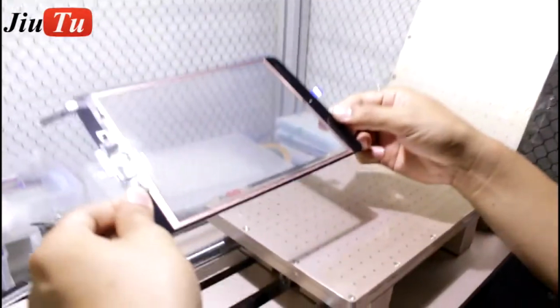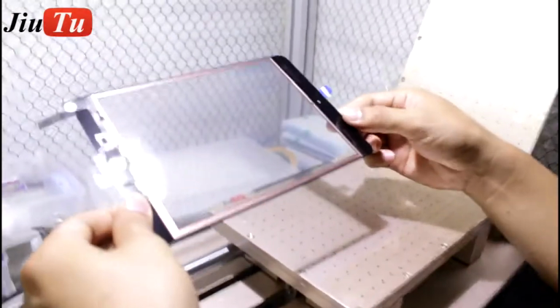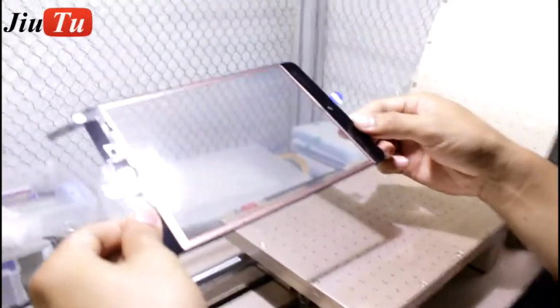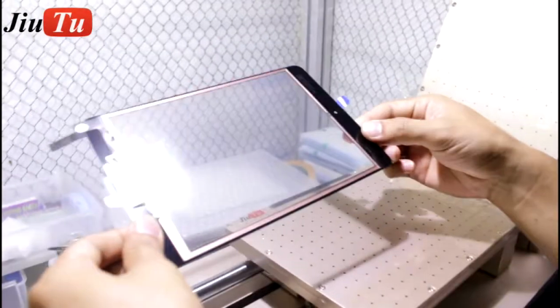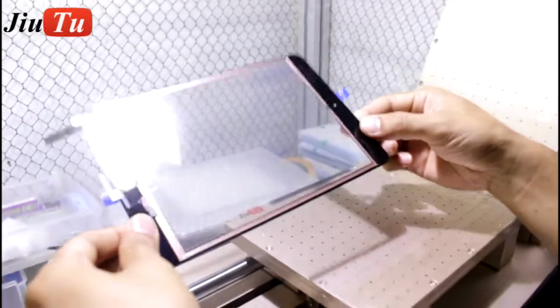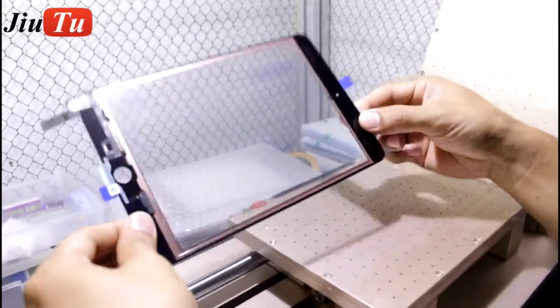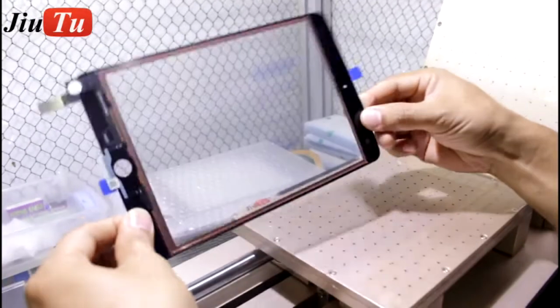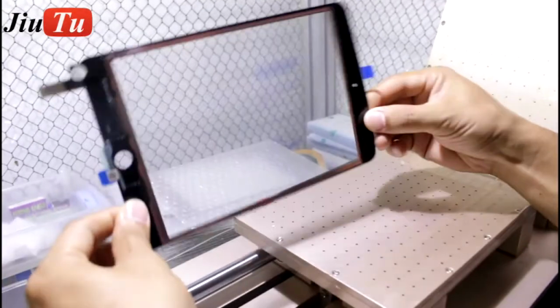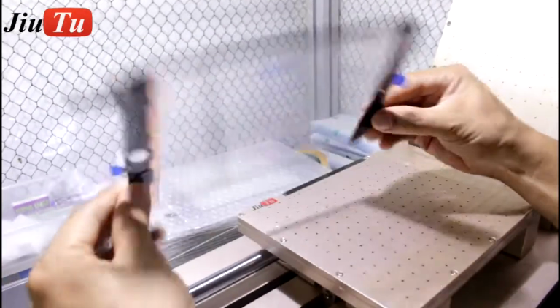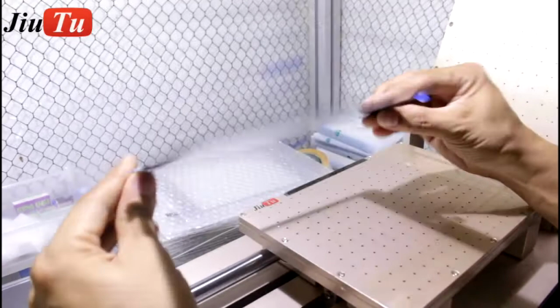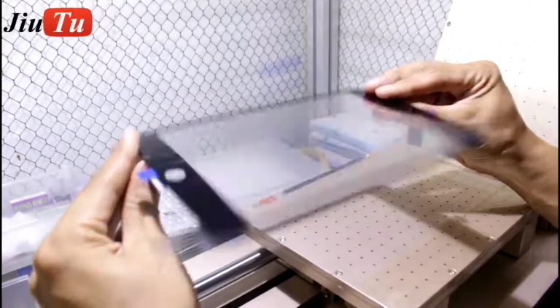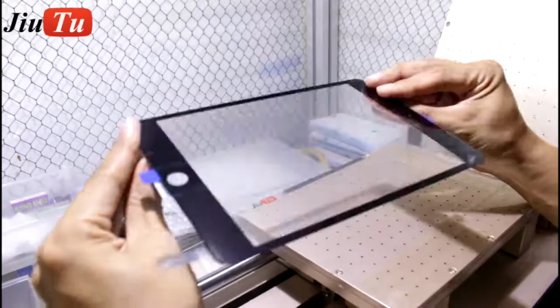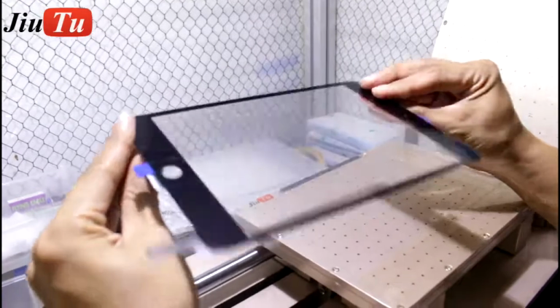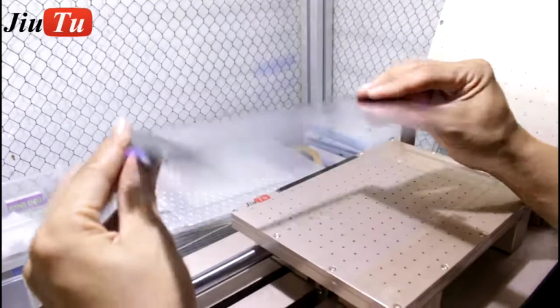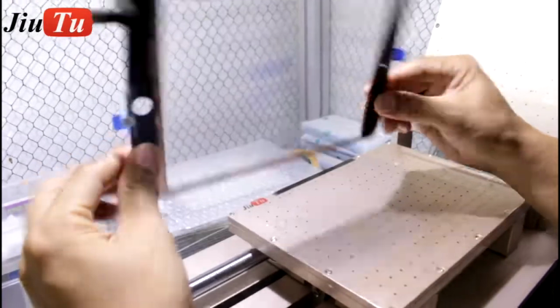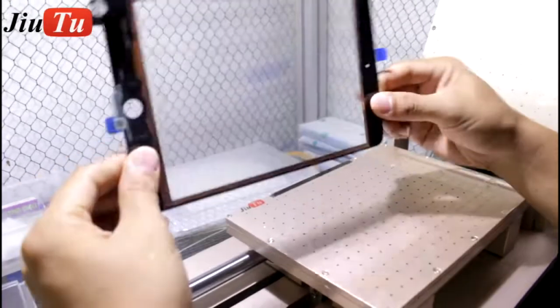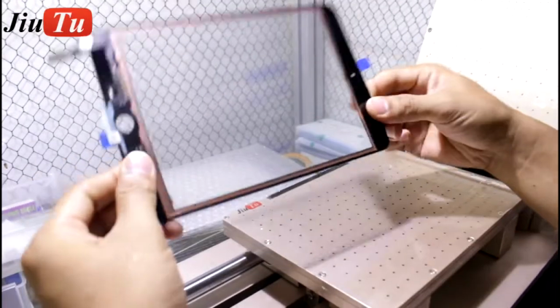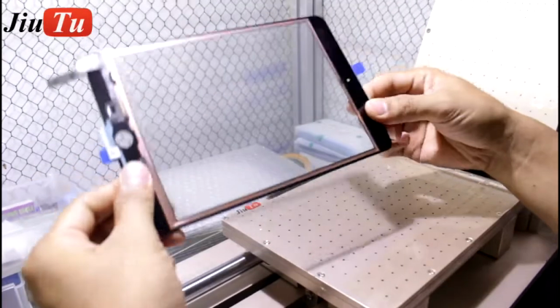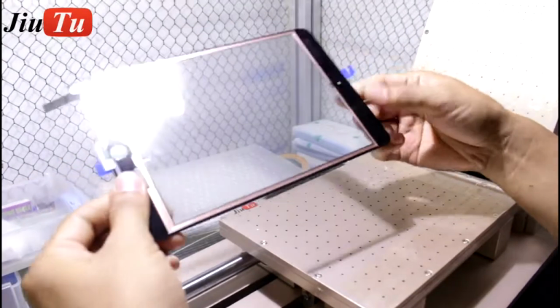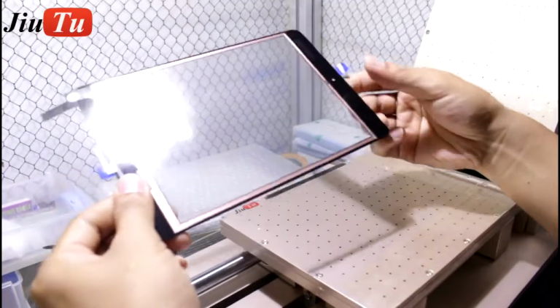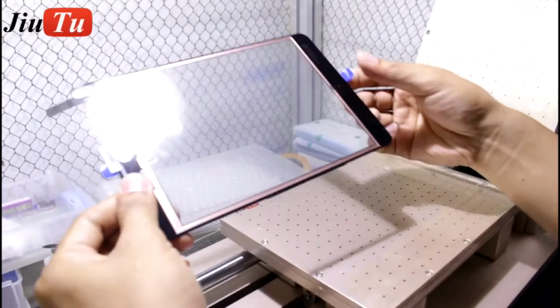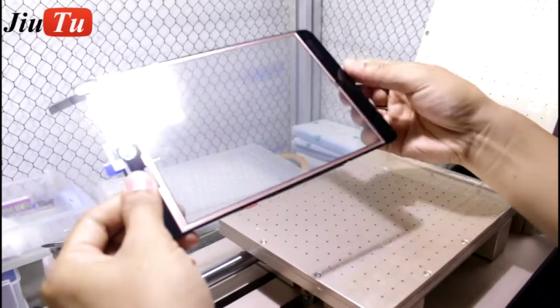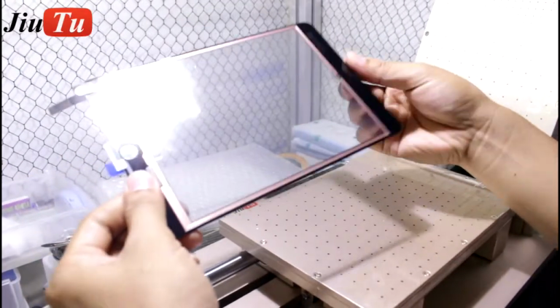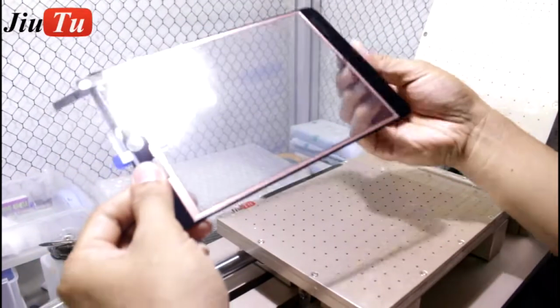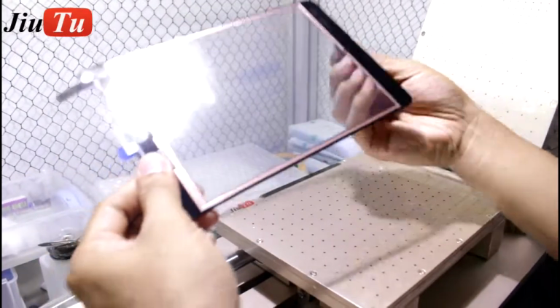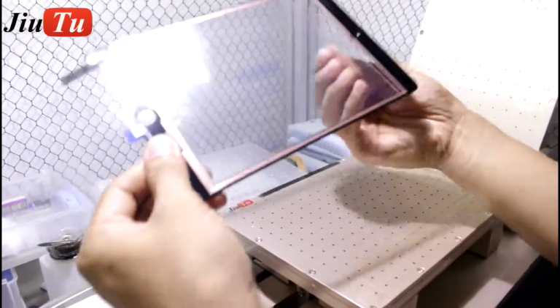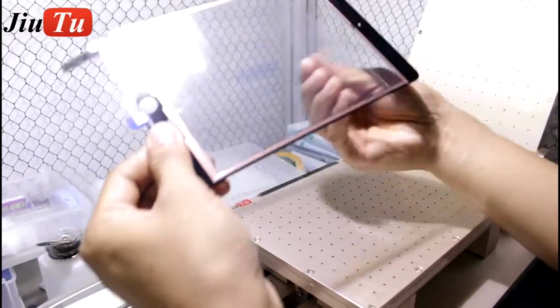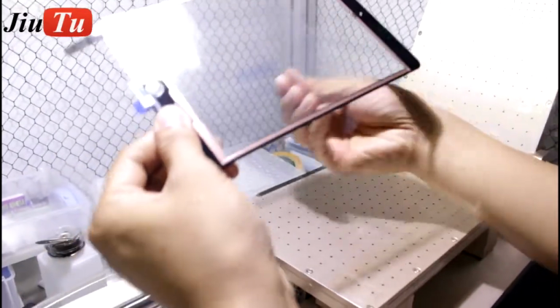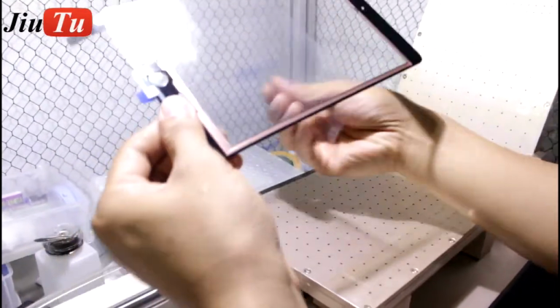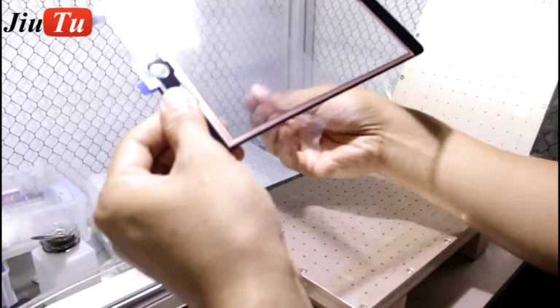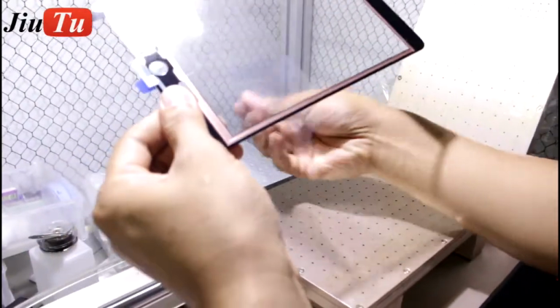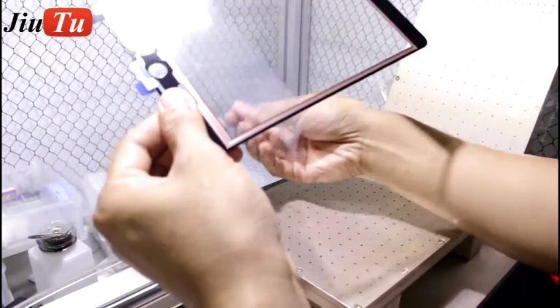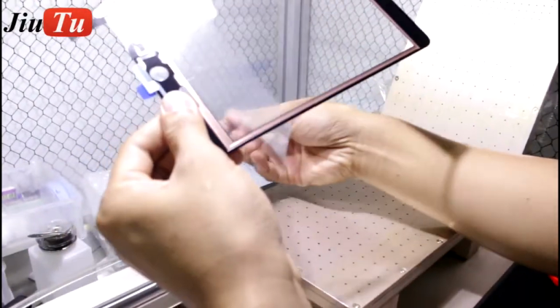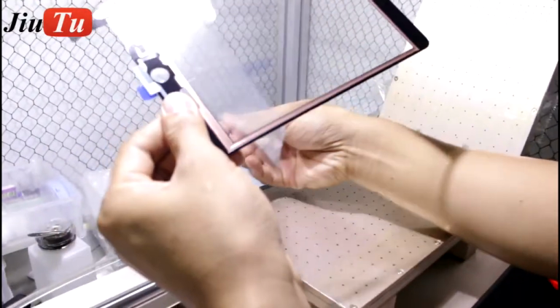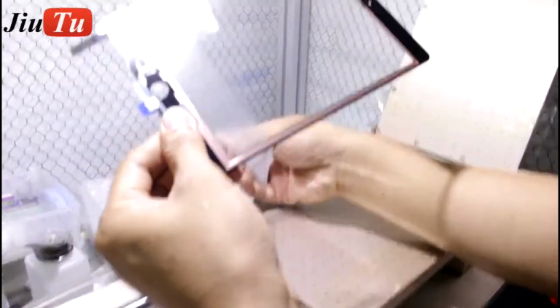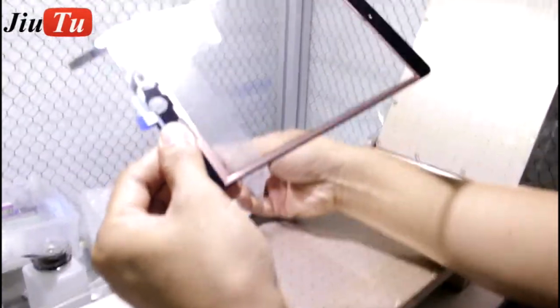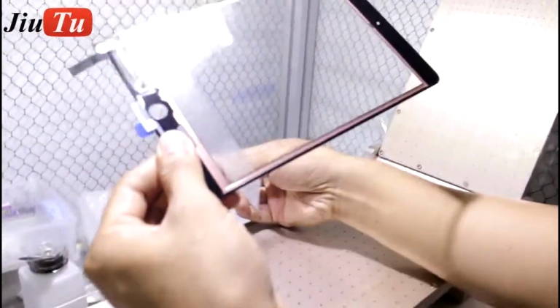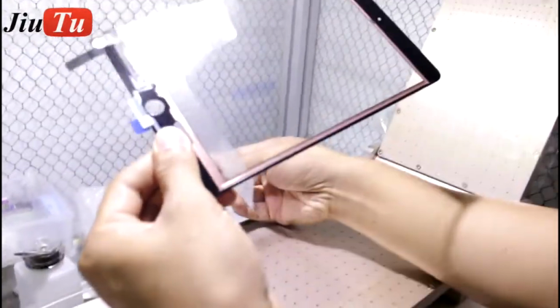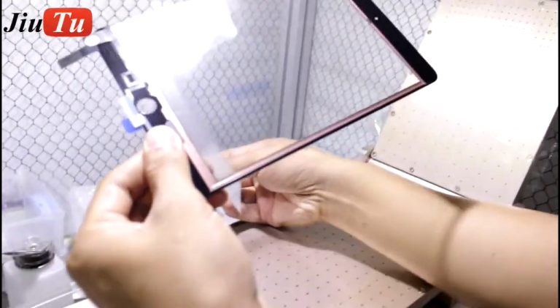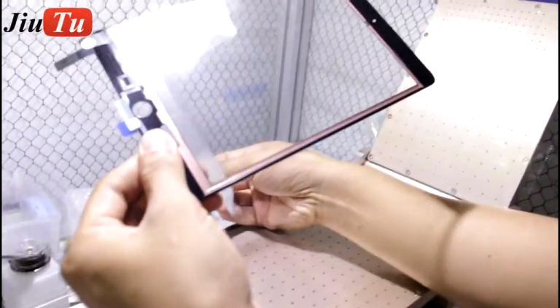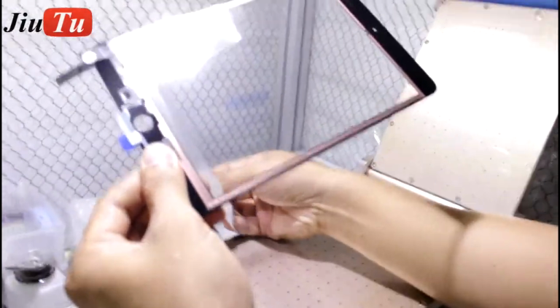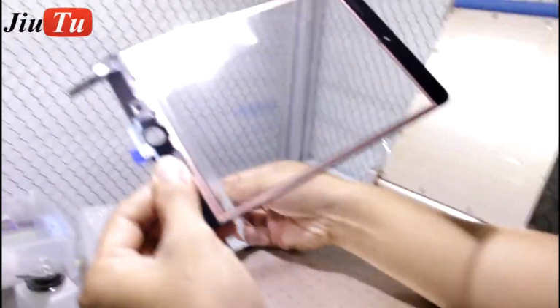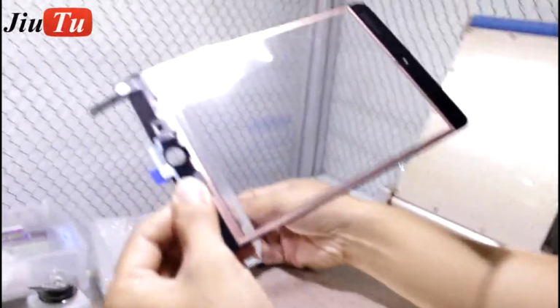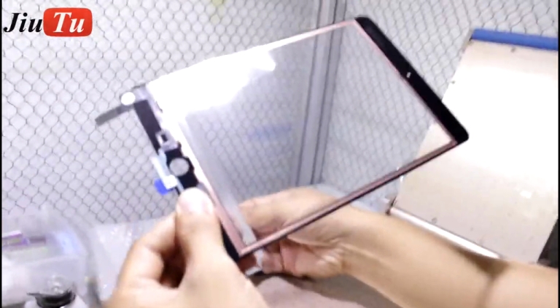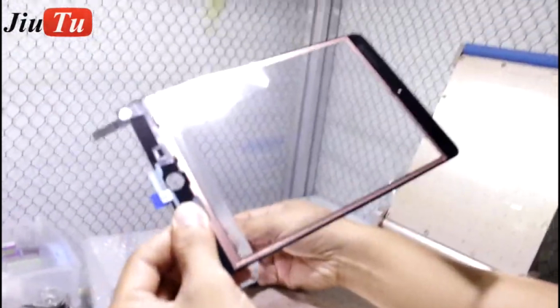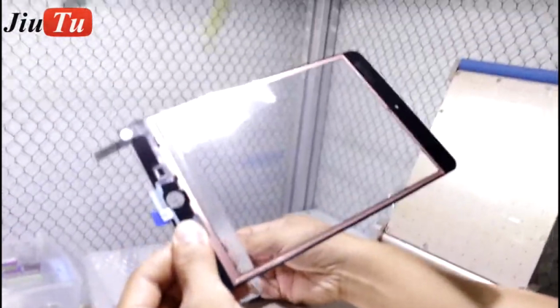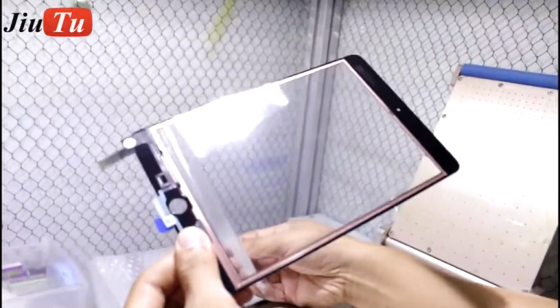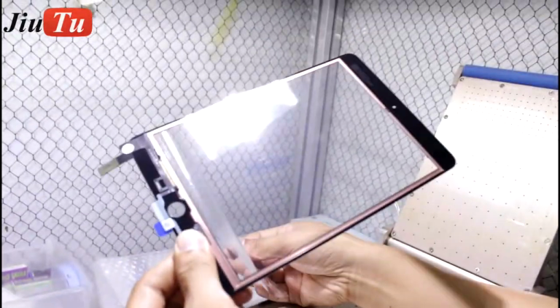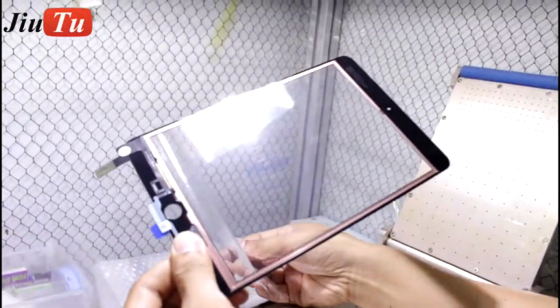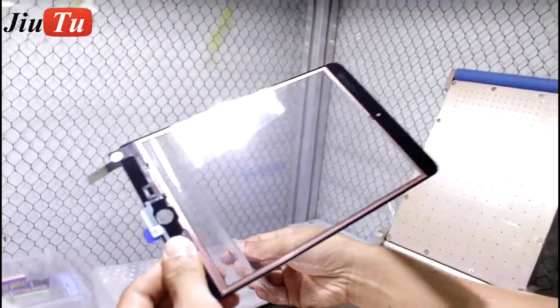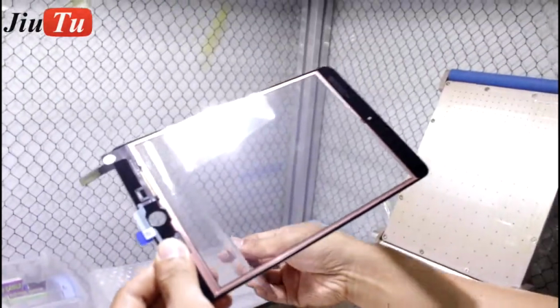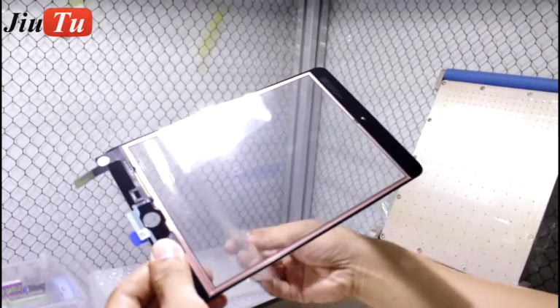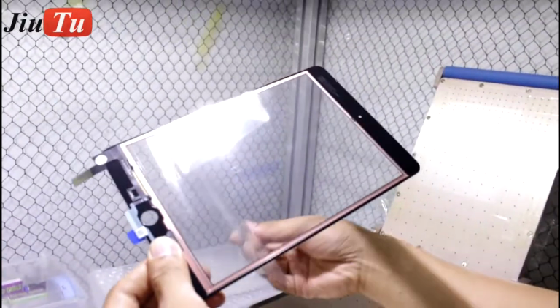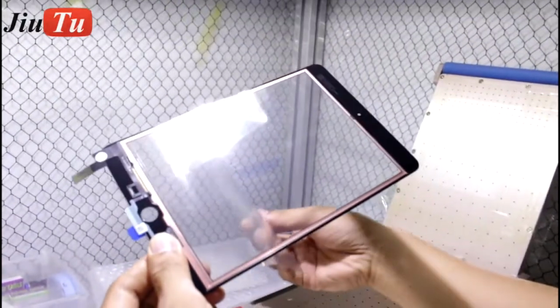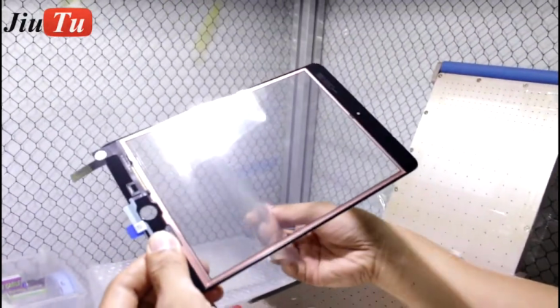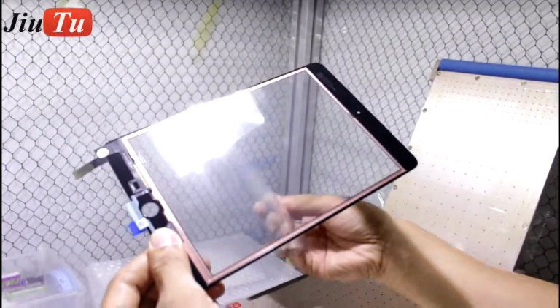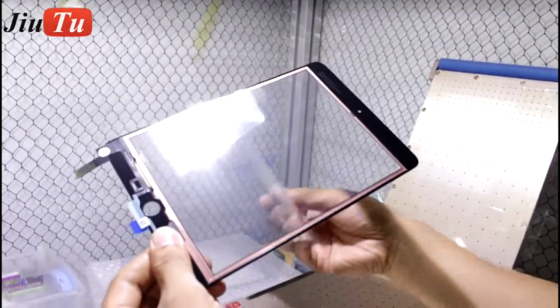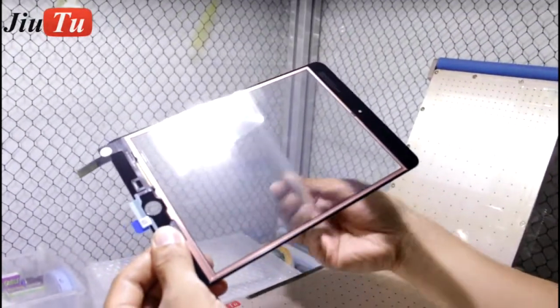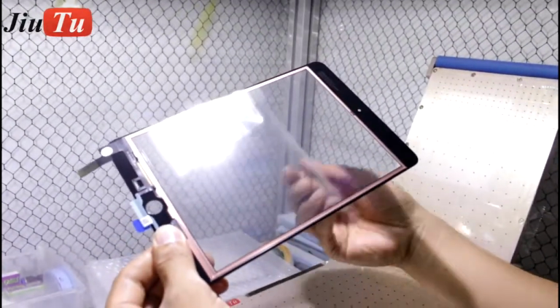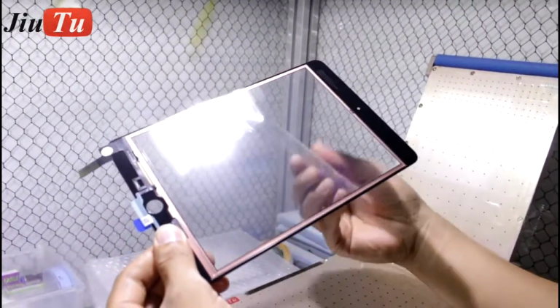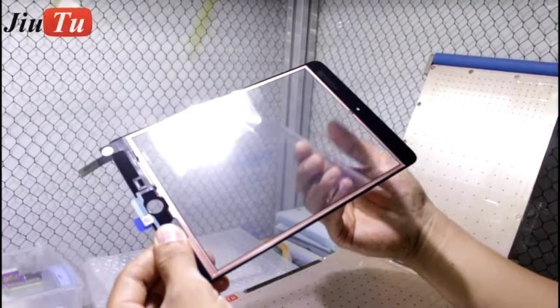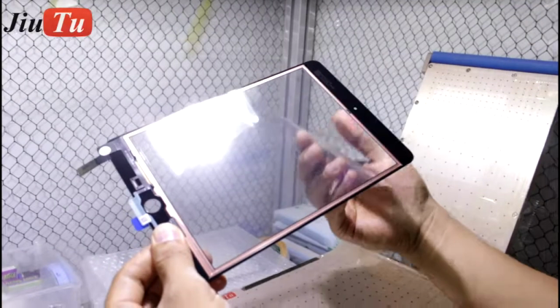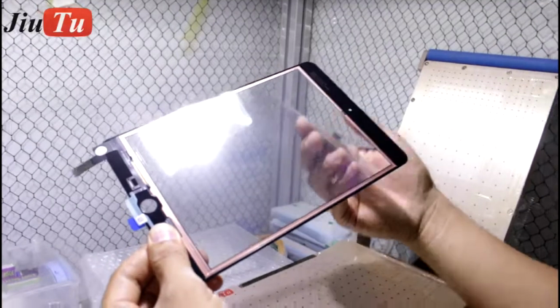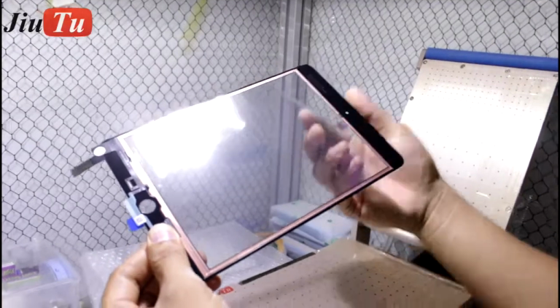It is very nice. But it is better to put it in a debubble remover machine to do bubble removal.